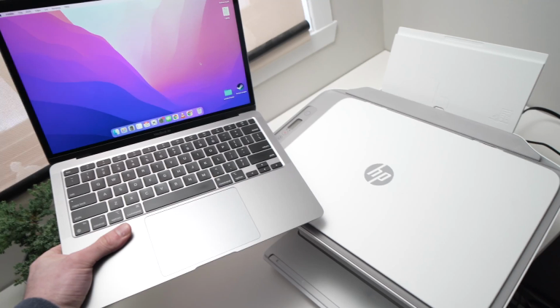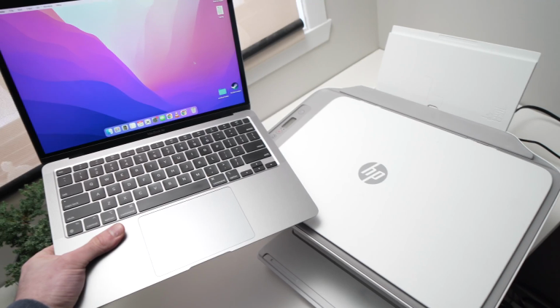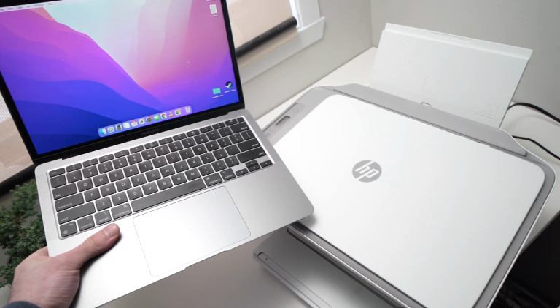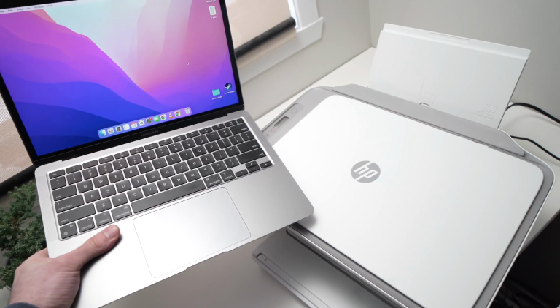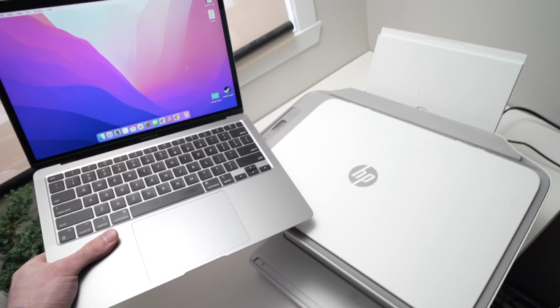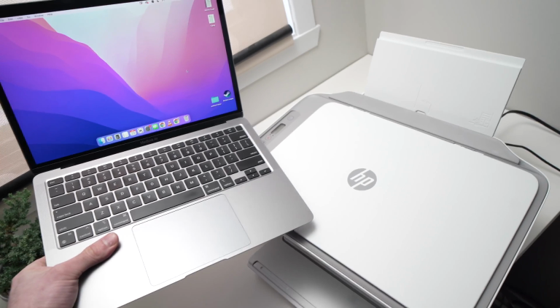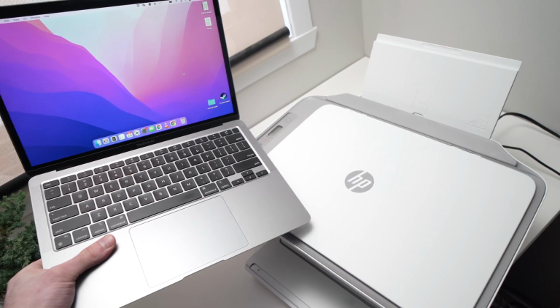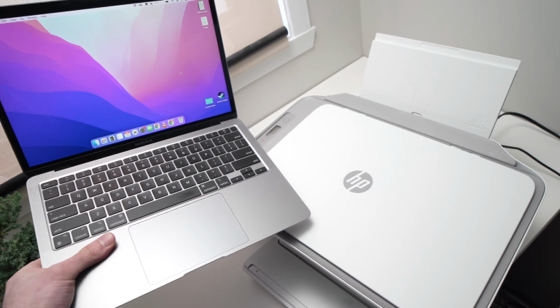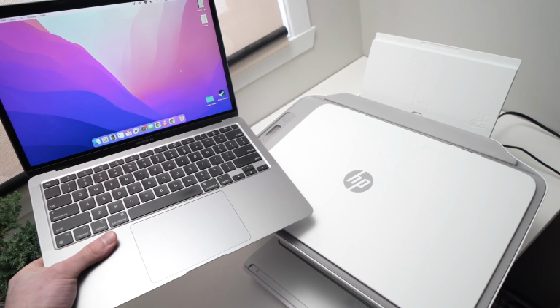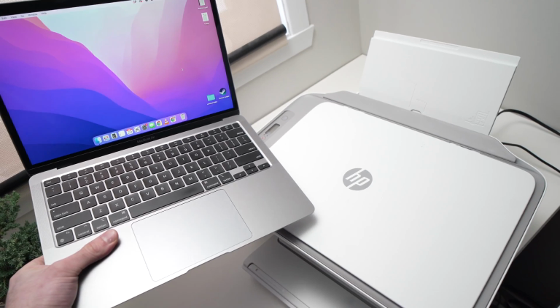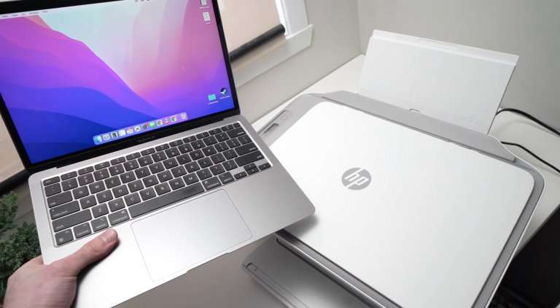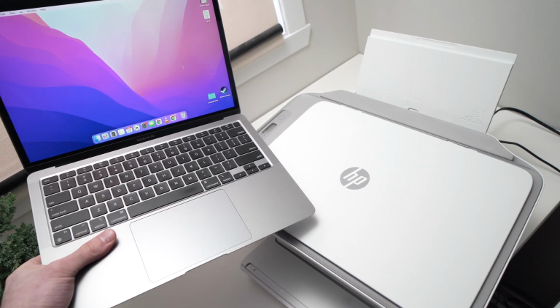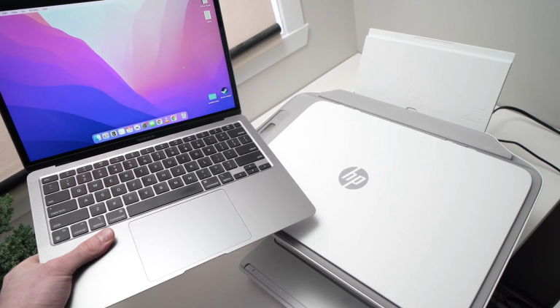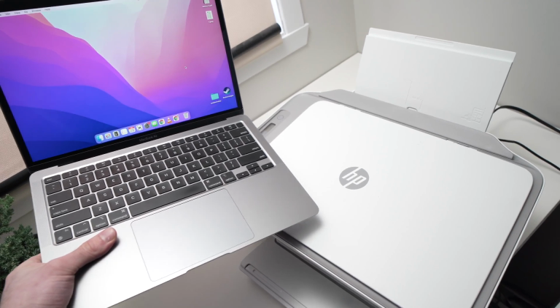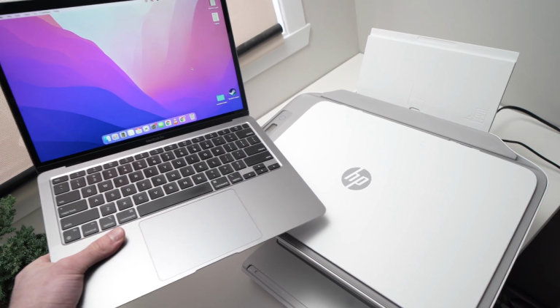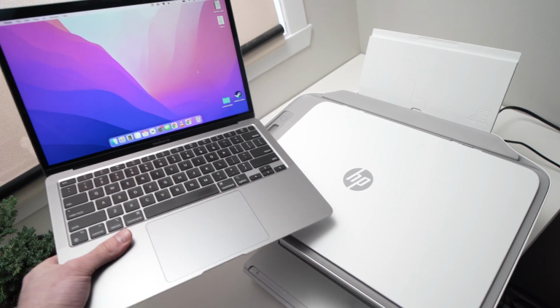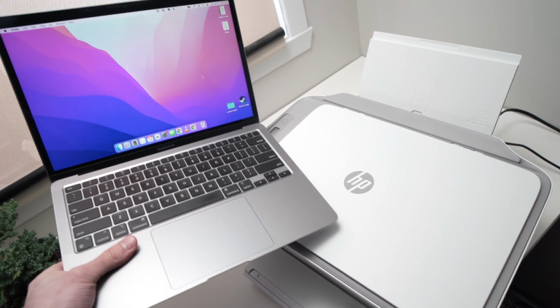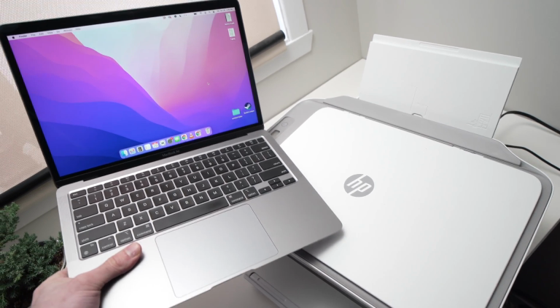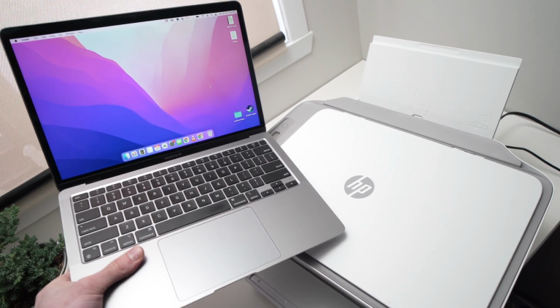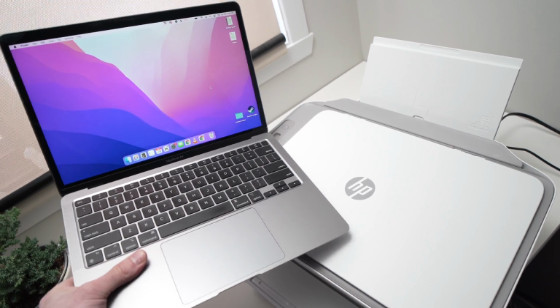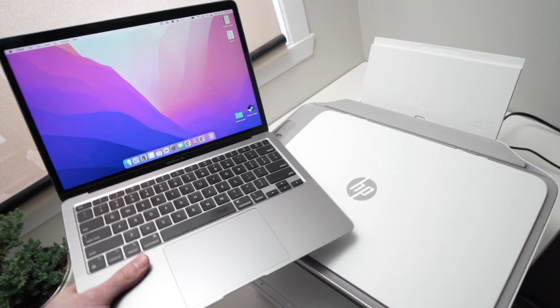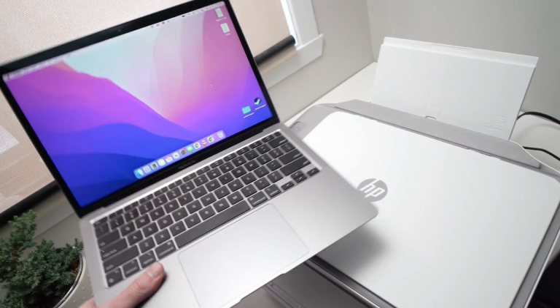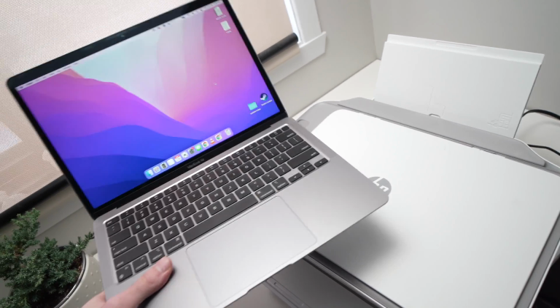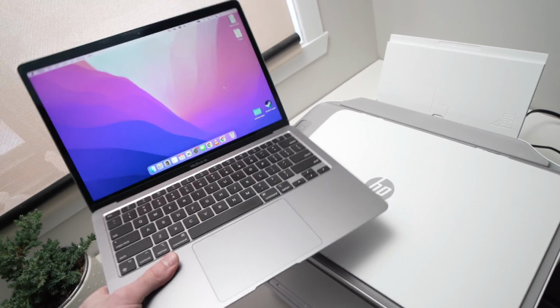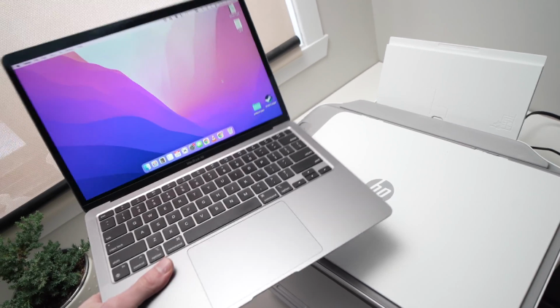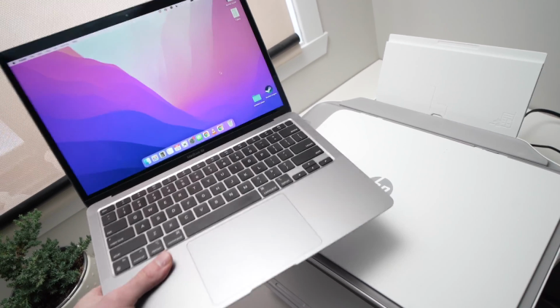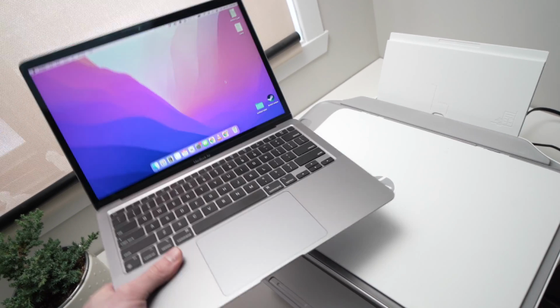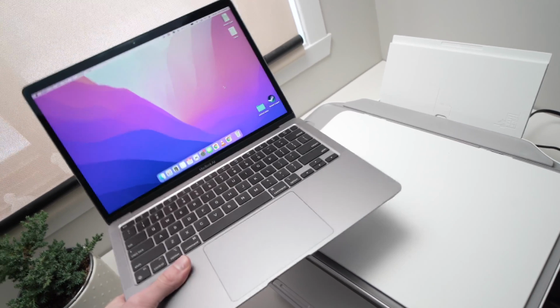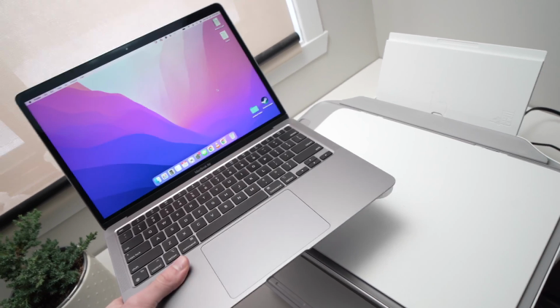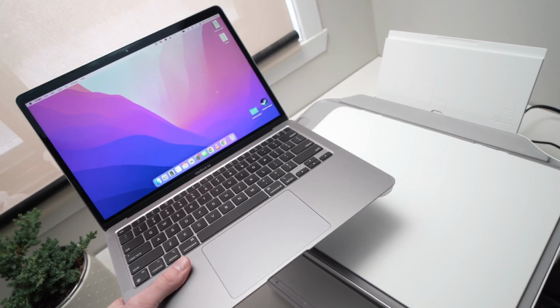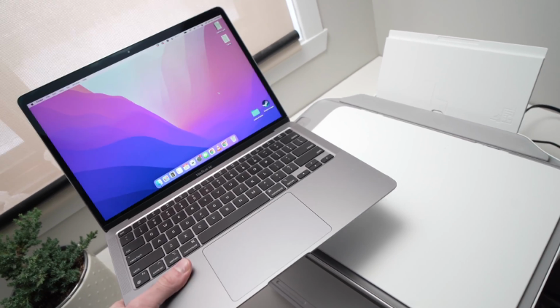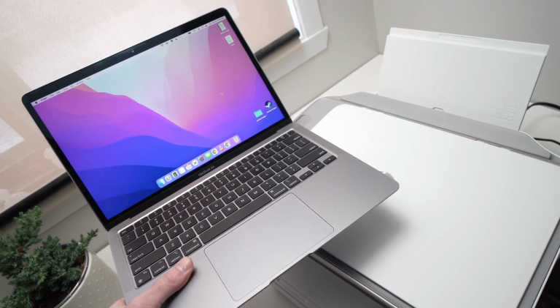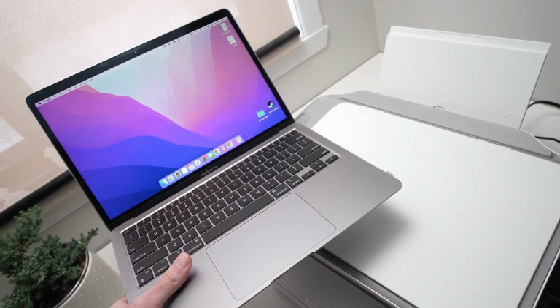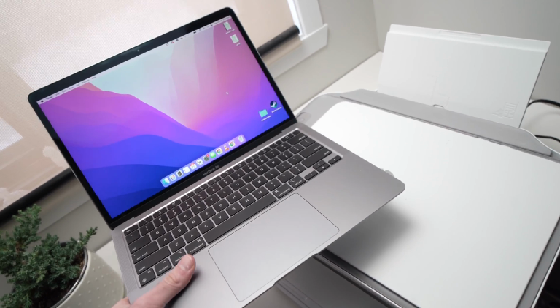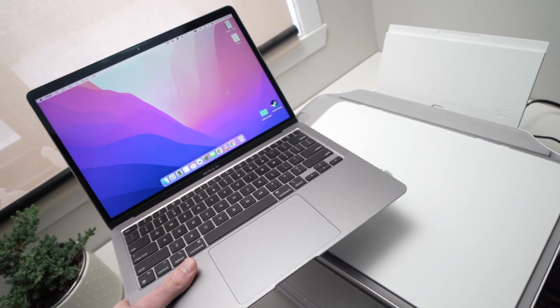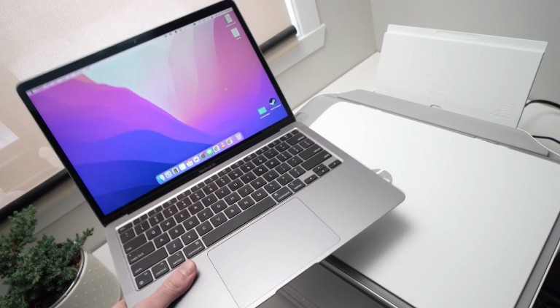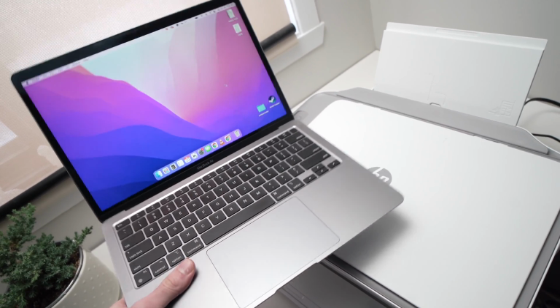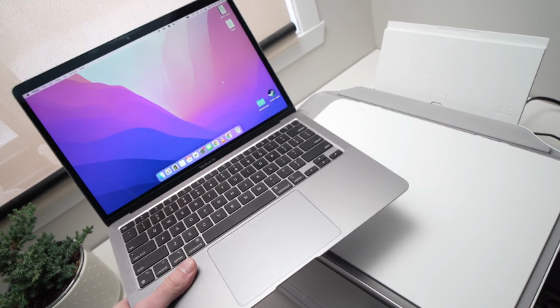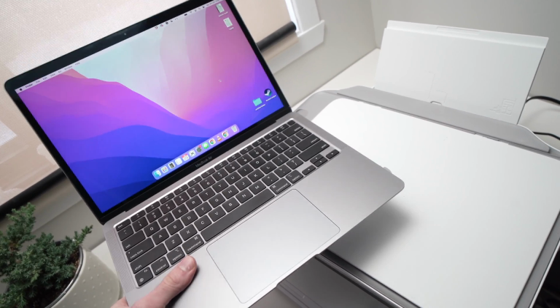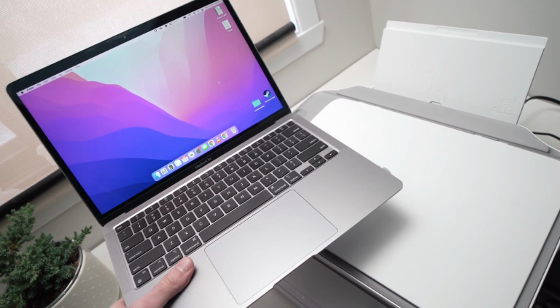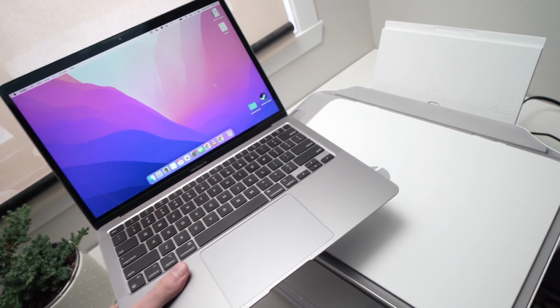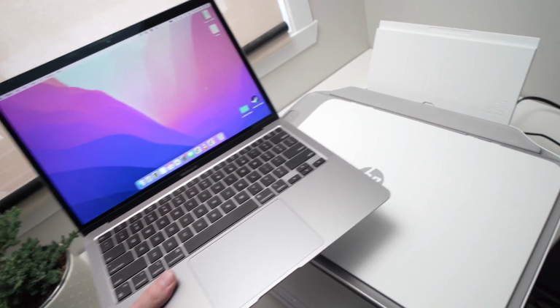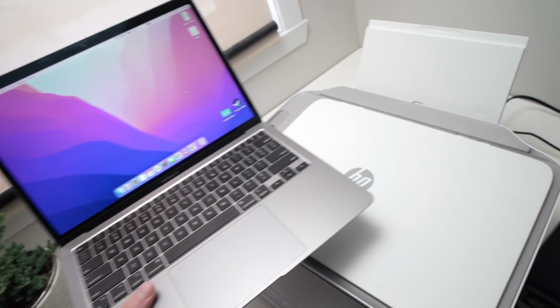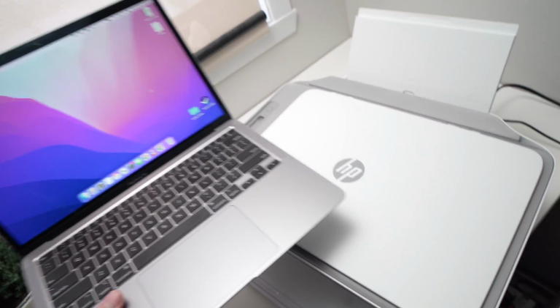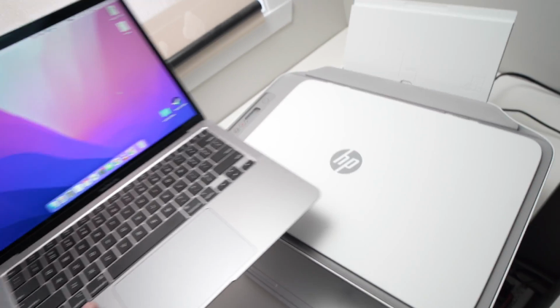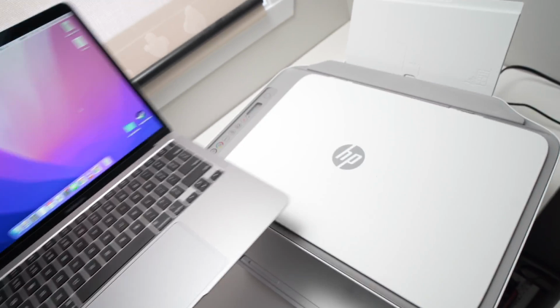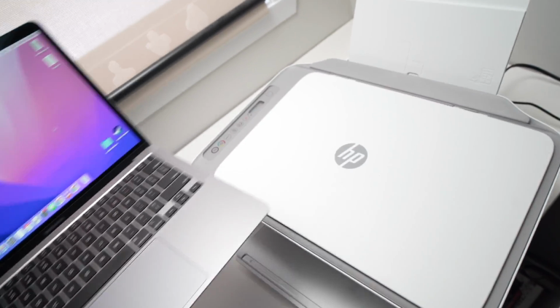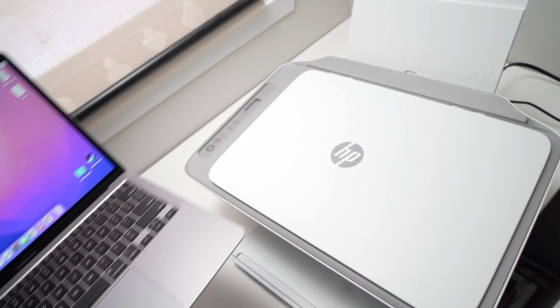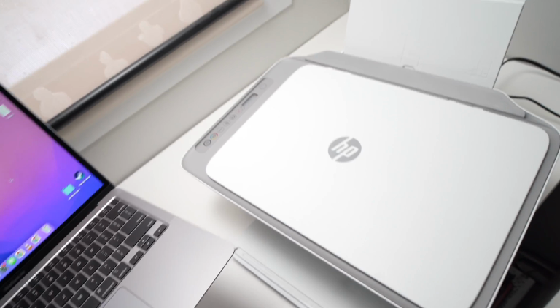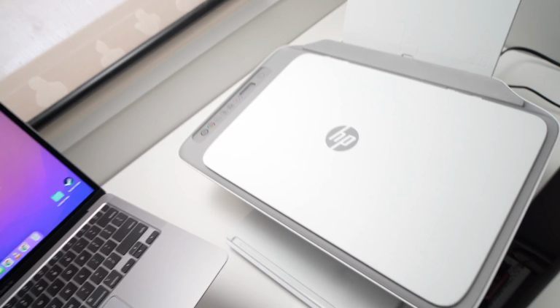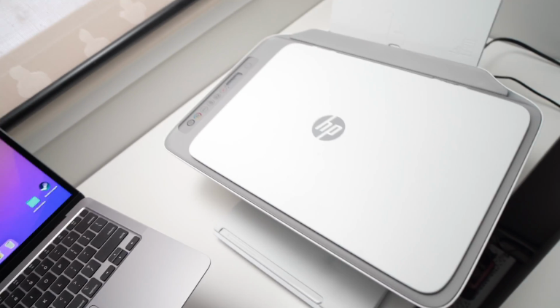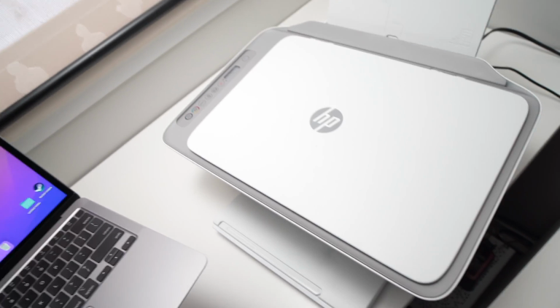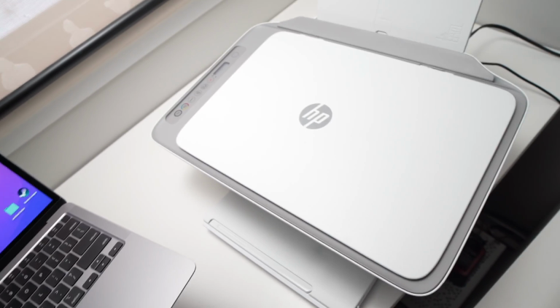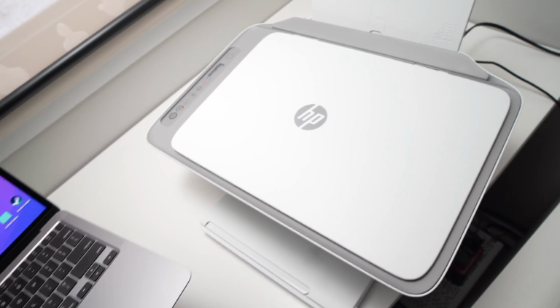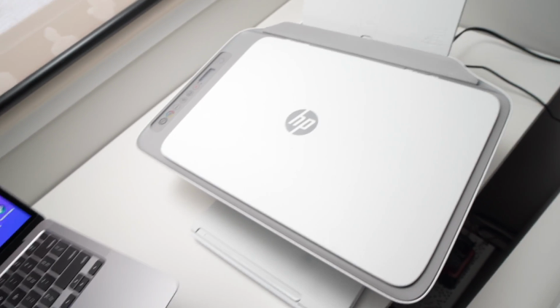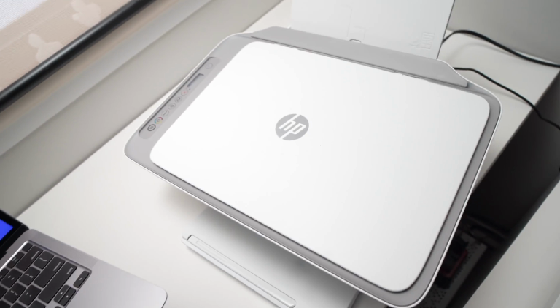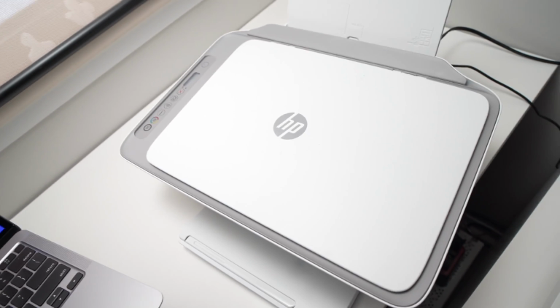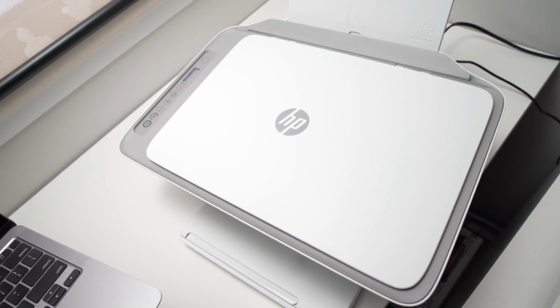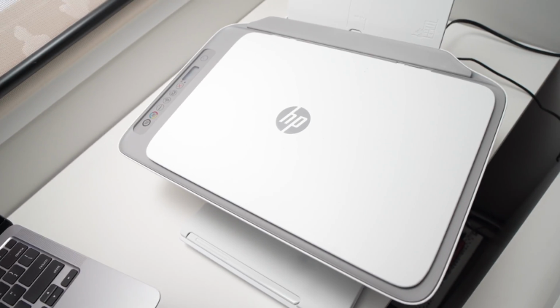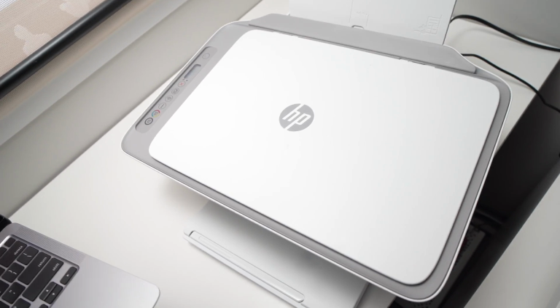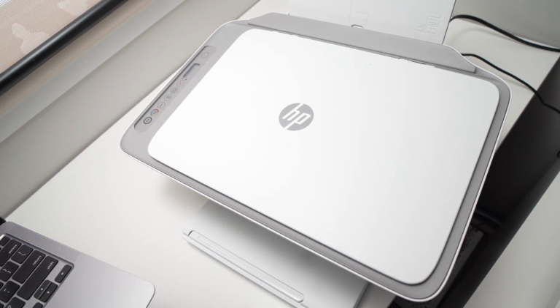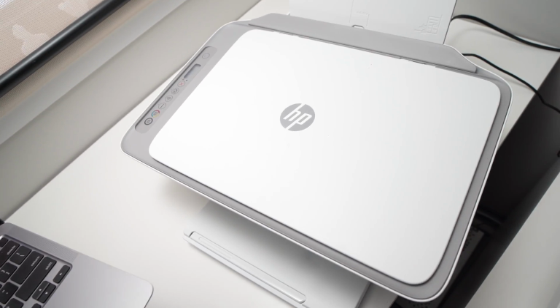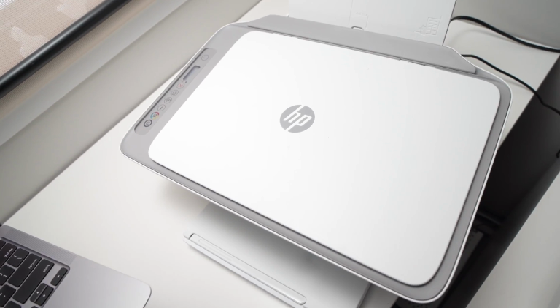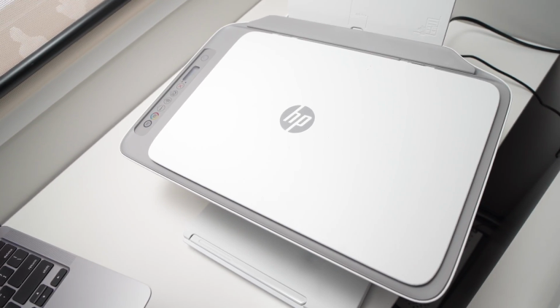In this video I'll show you how to connect your MacBook or iMac to your HP DeskJet printer.